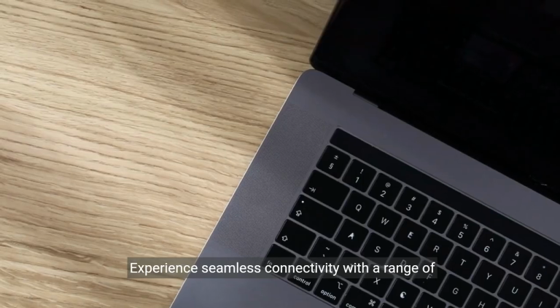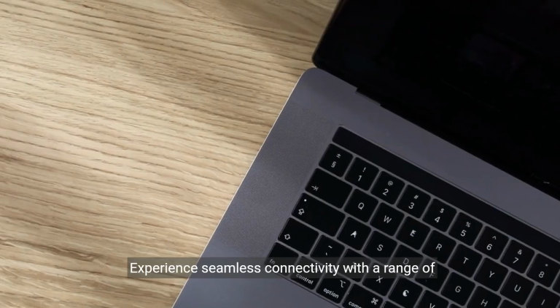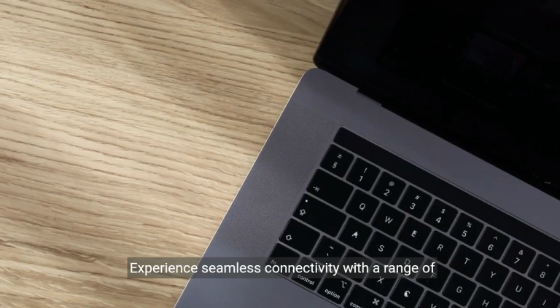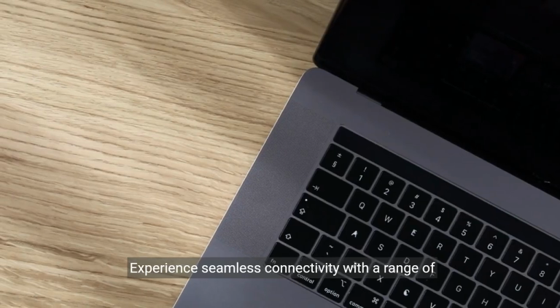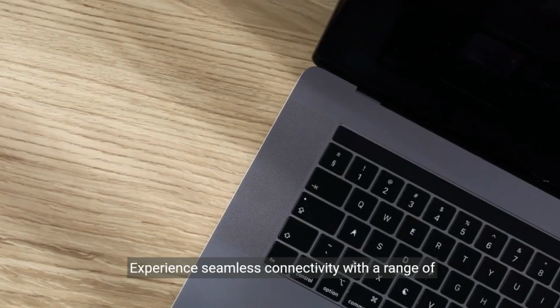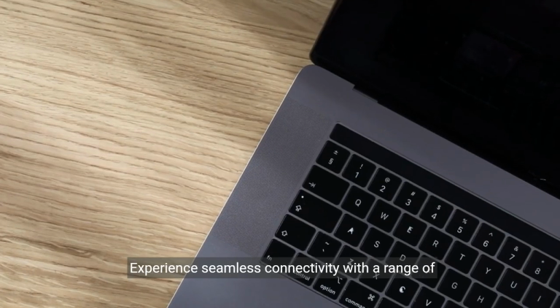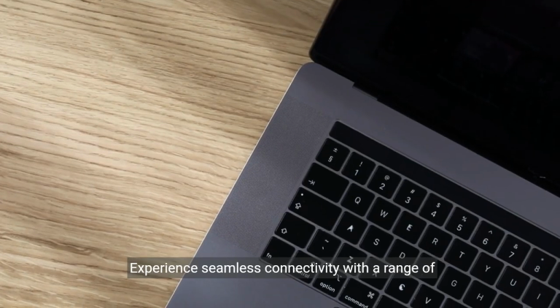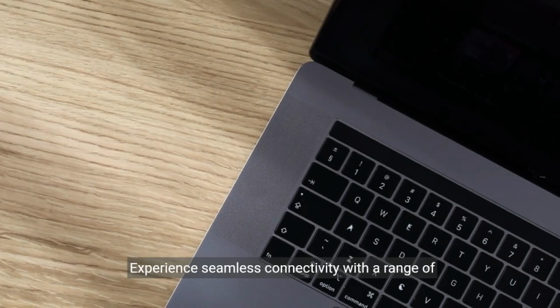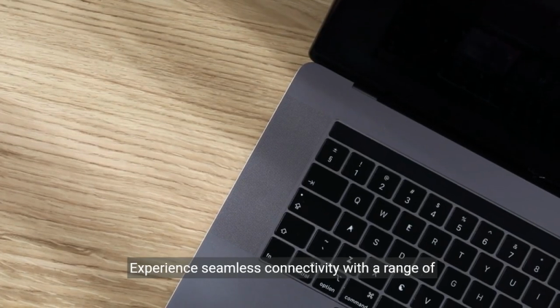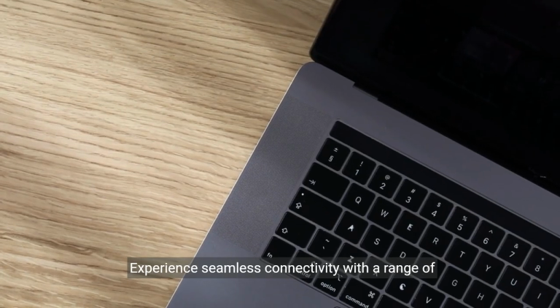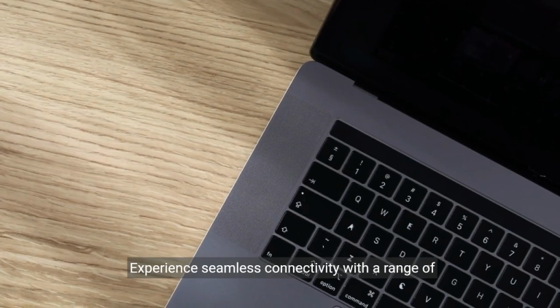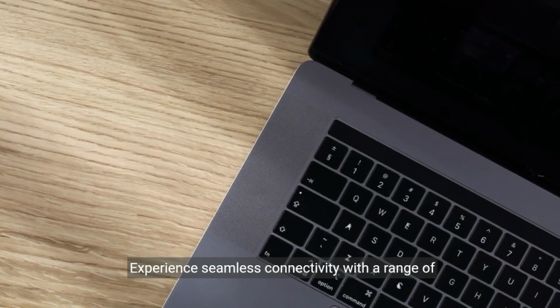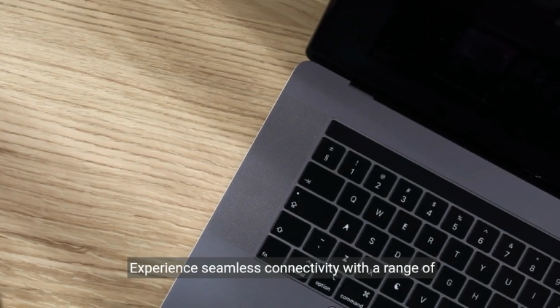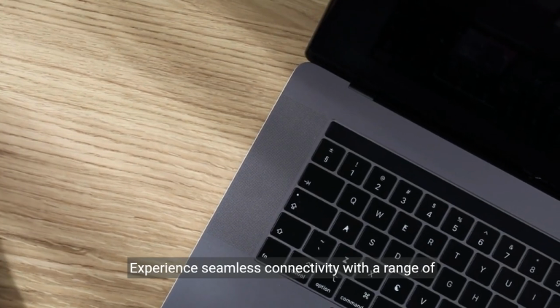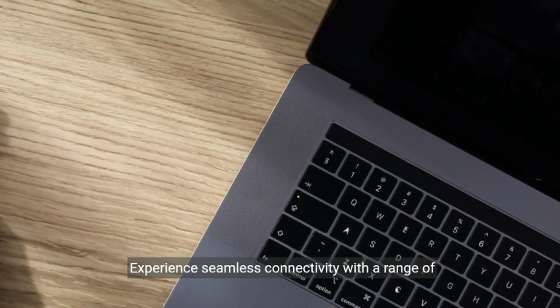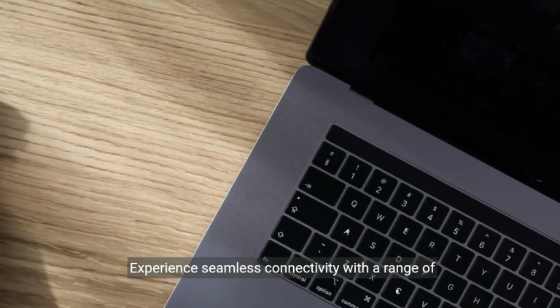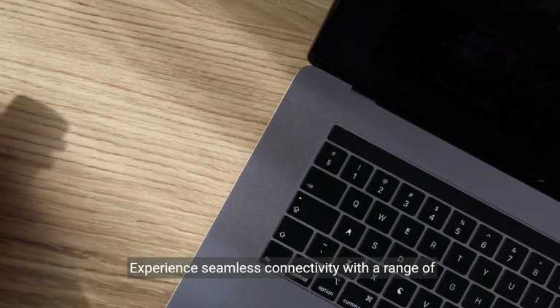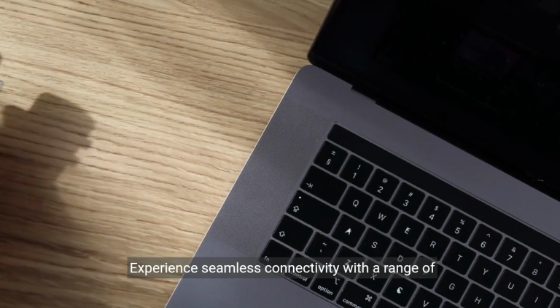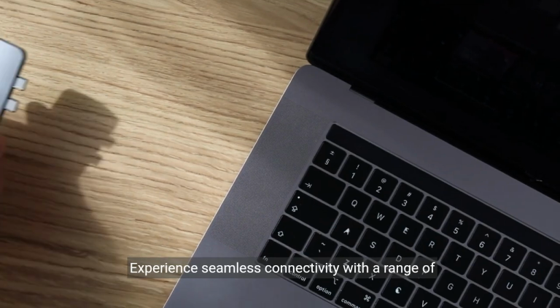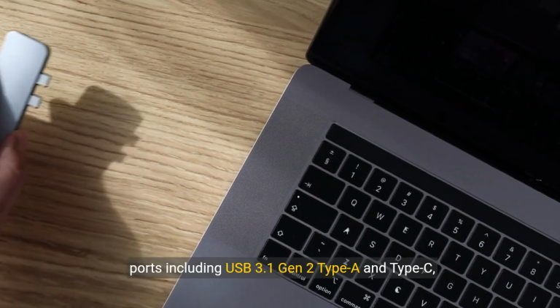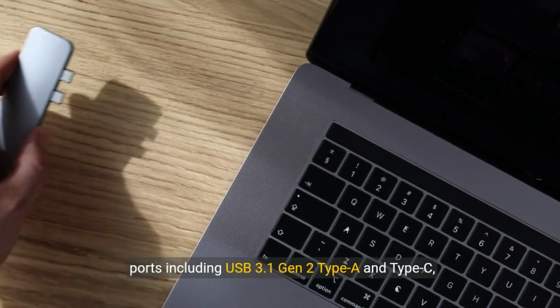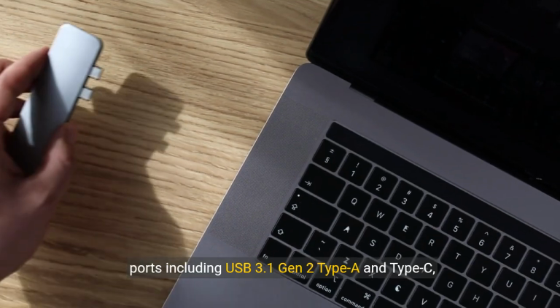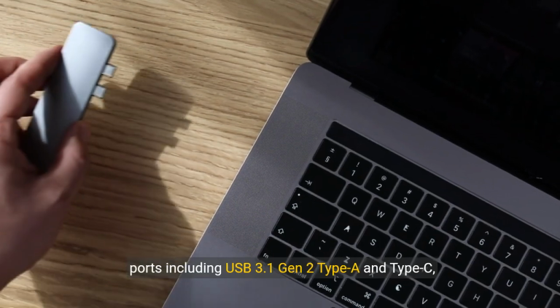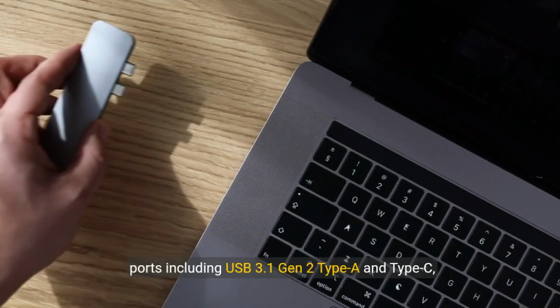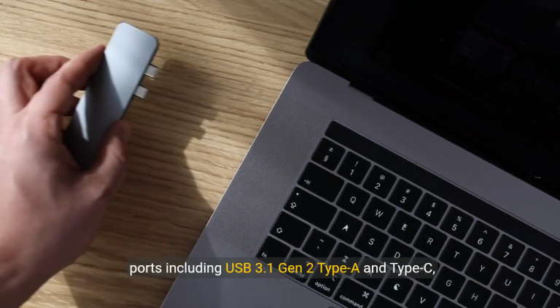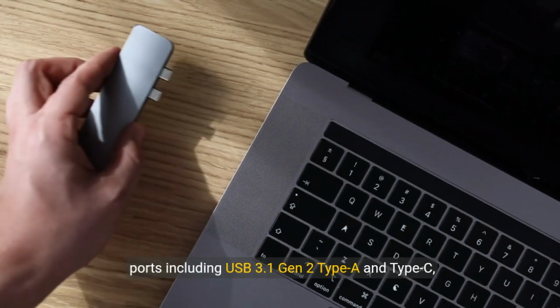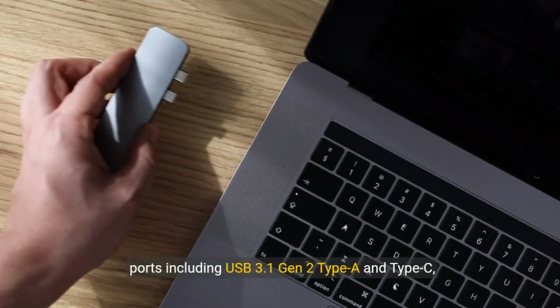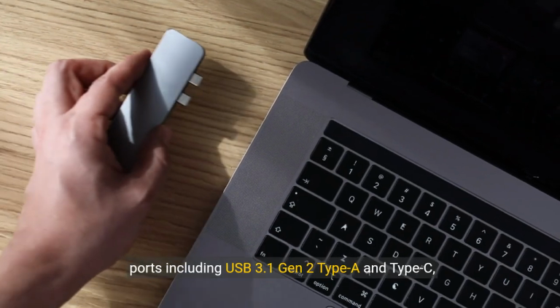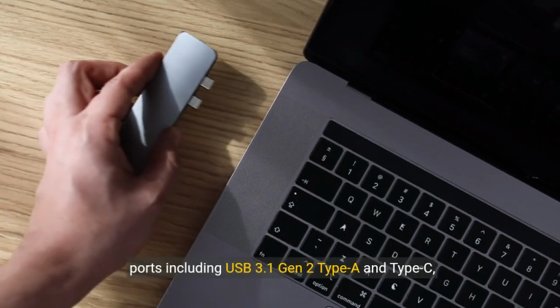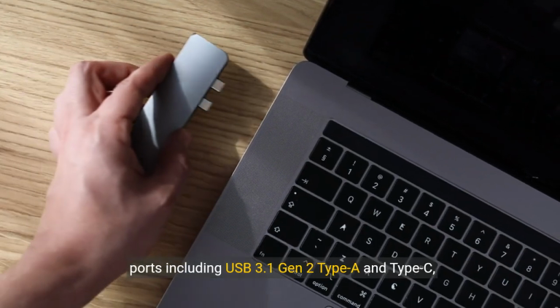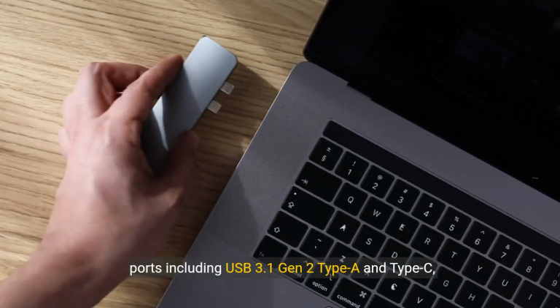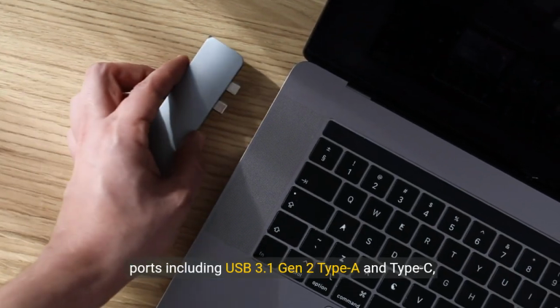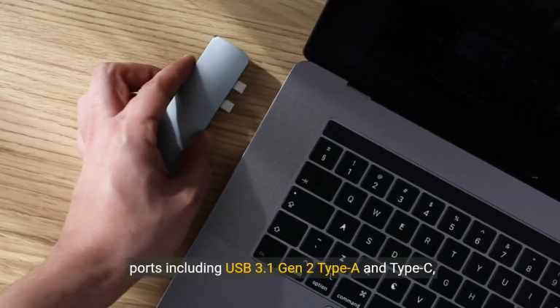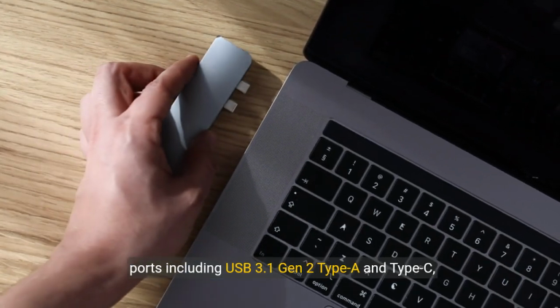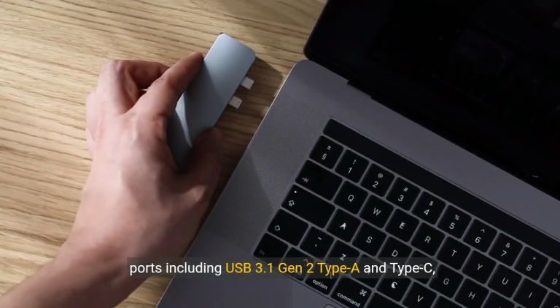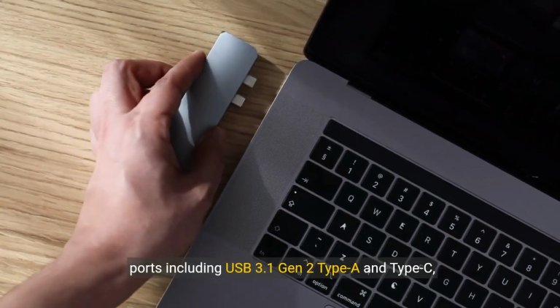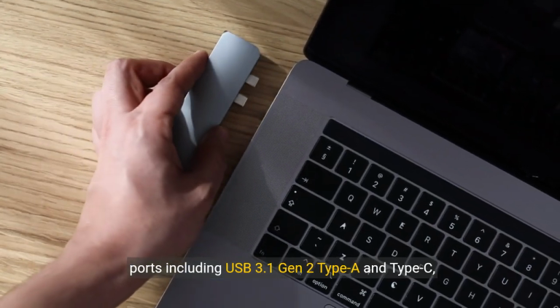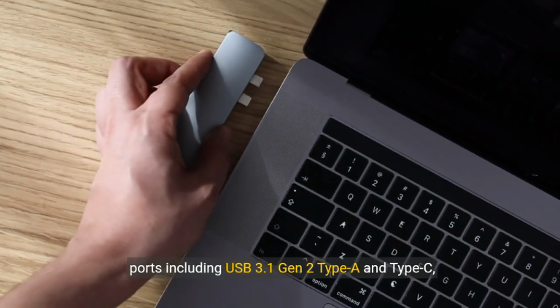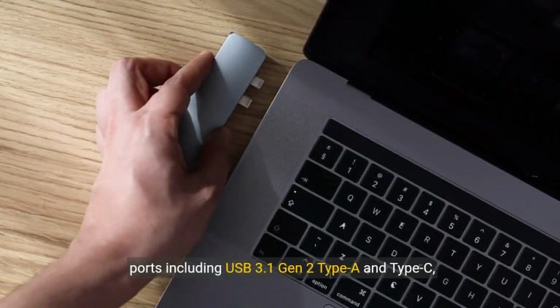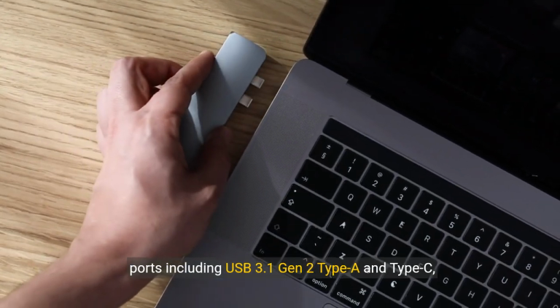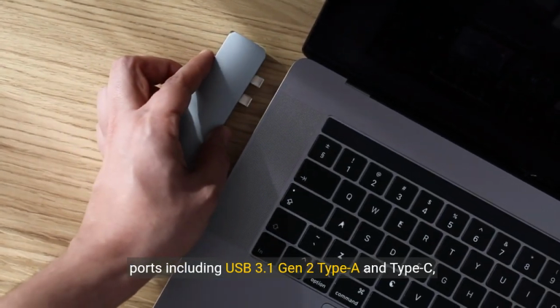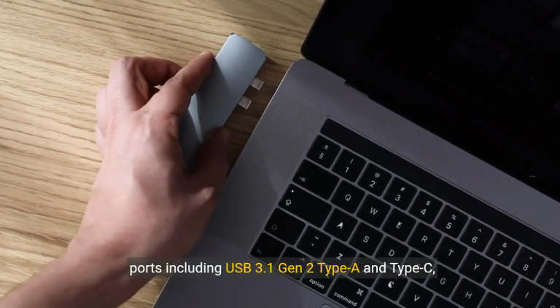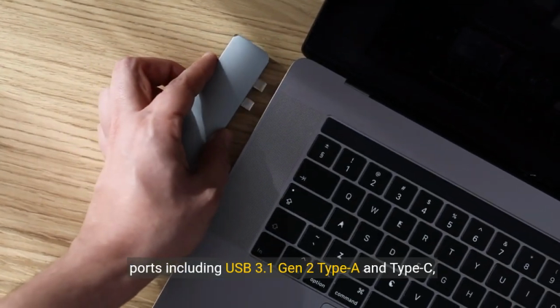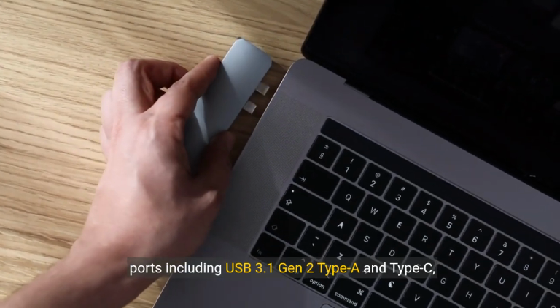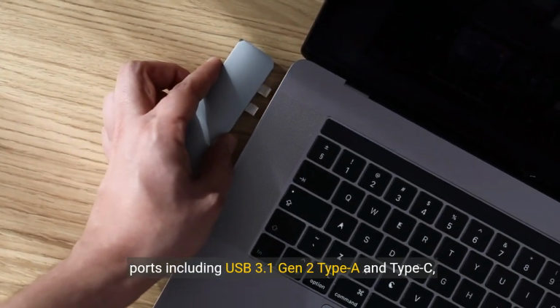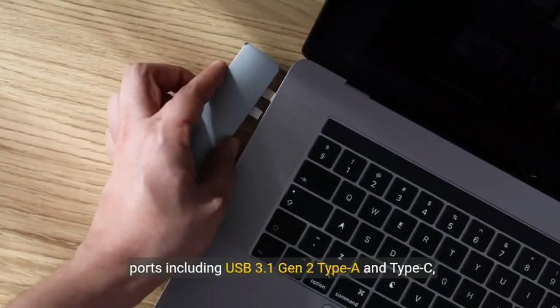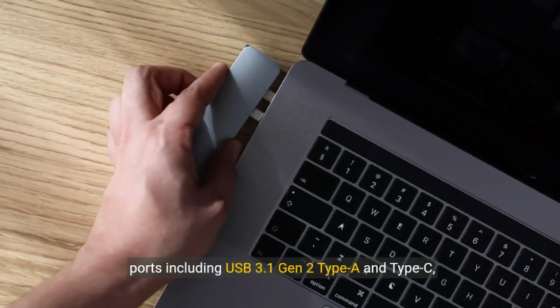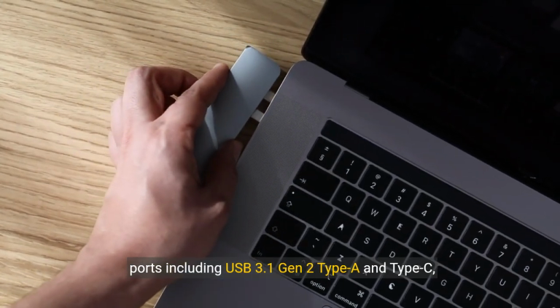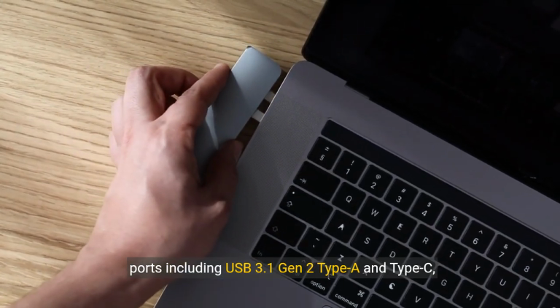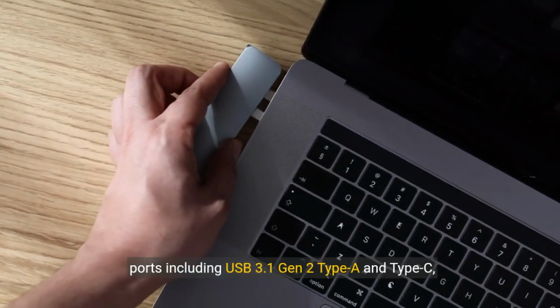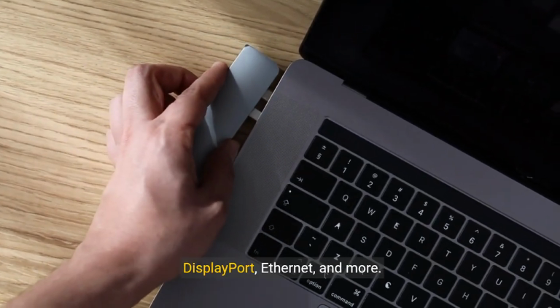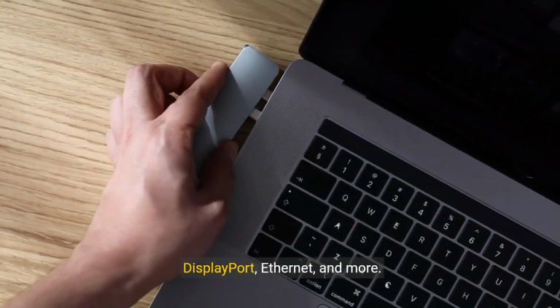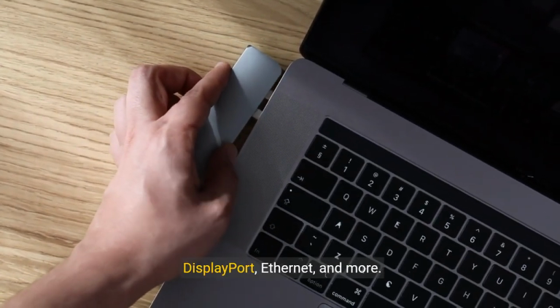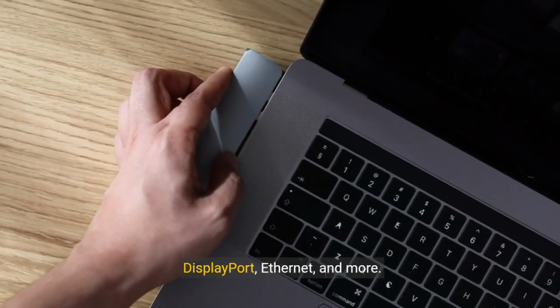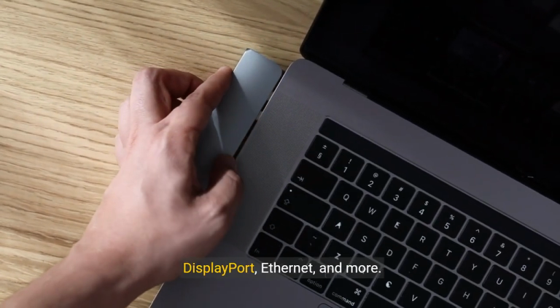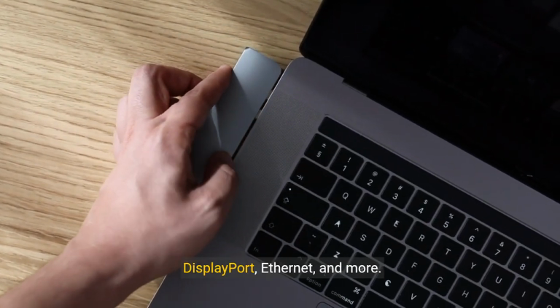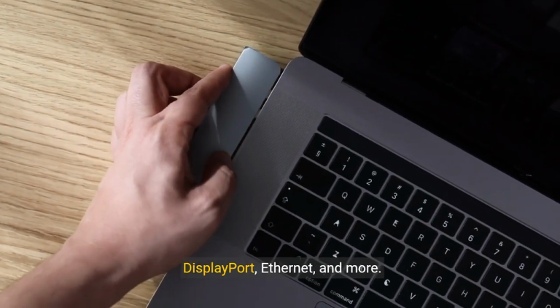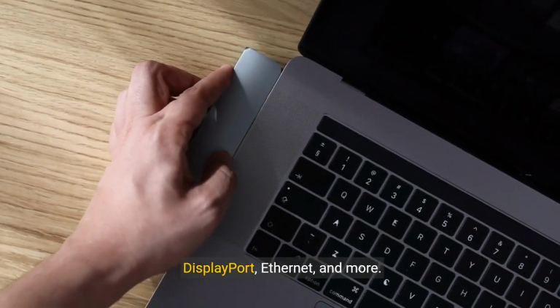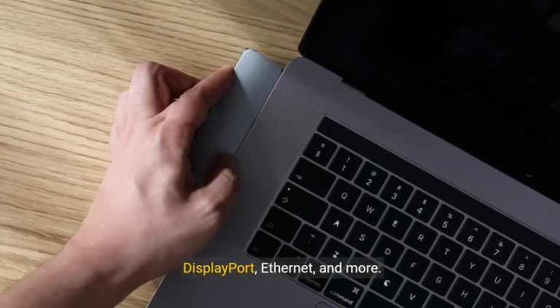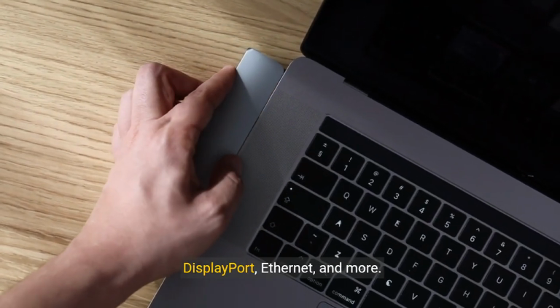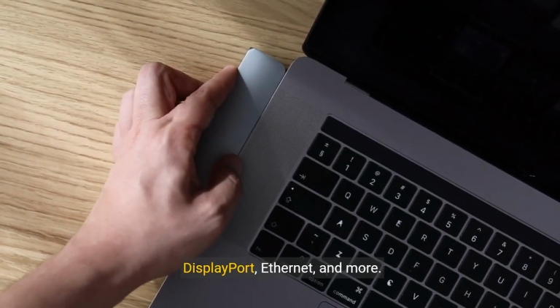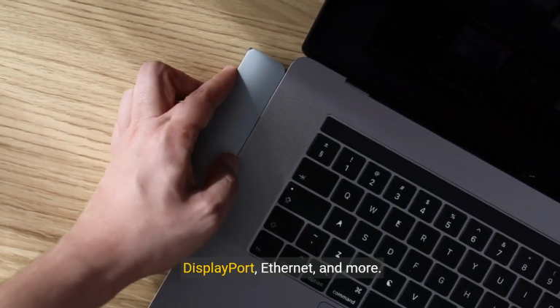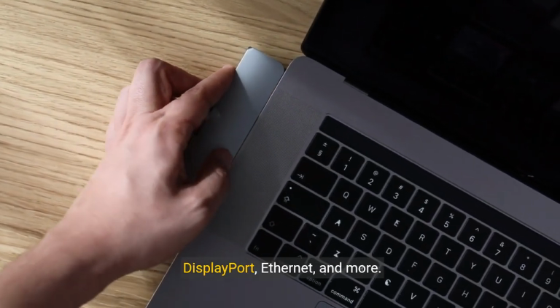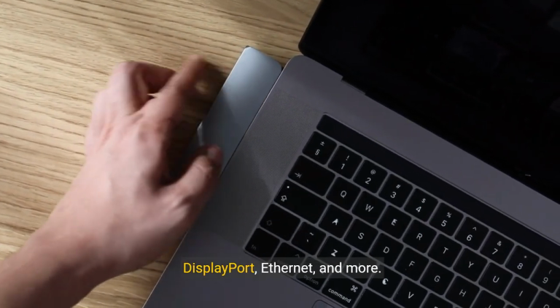Experience seamless connectivity with a range of ports including USB 3.1 Gen2 Type-A and Type-C, DisplayPort, Ethernet and more.